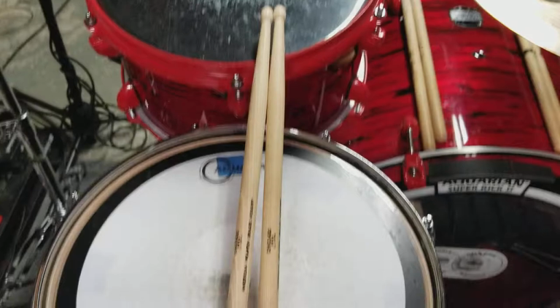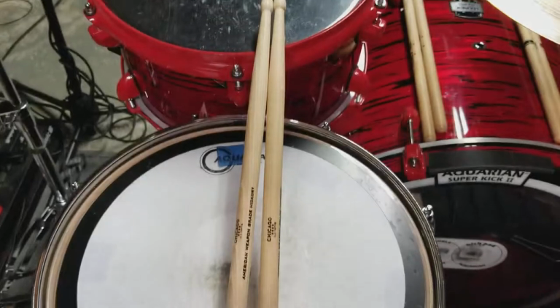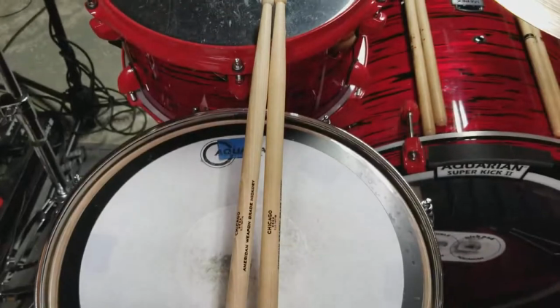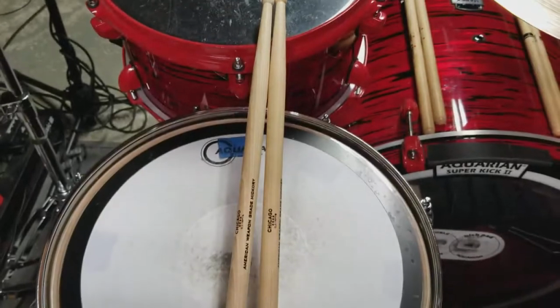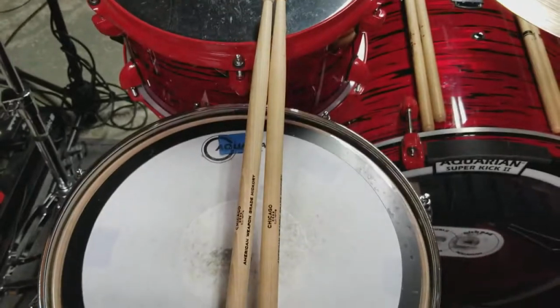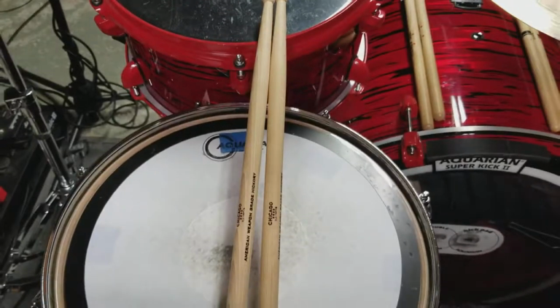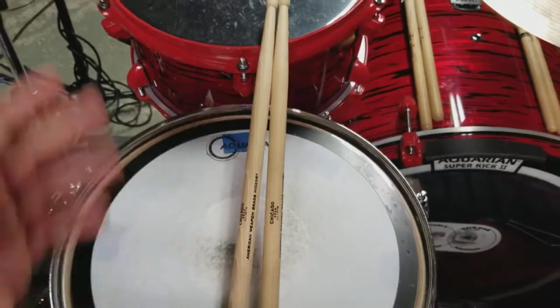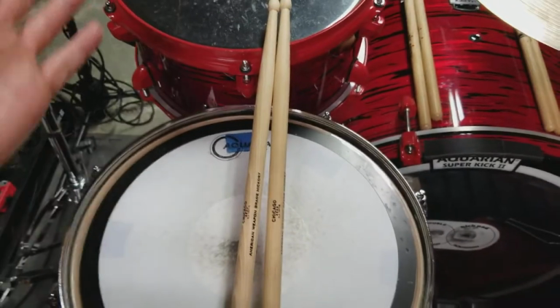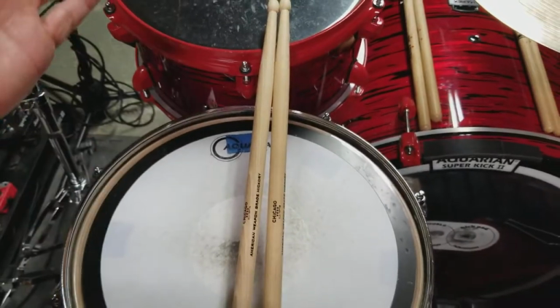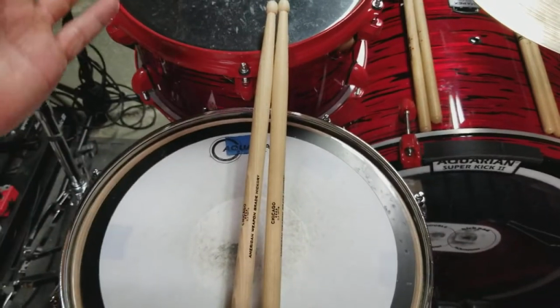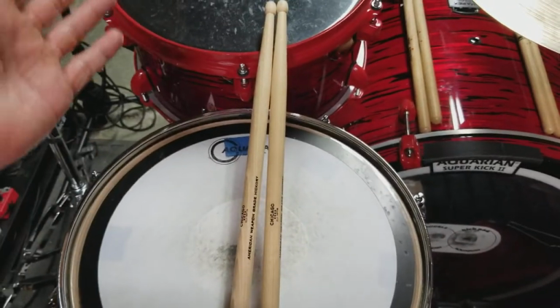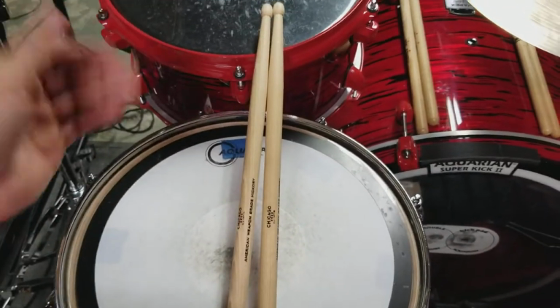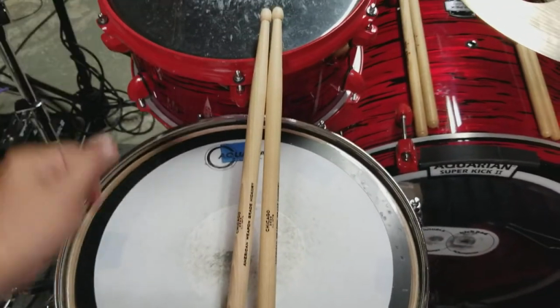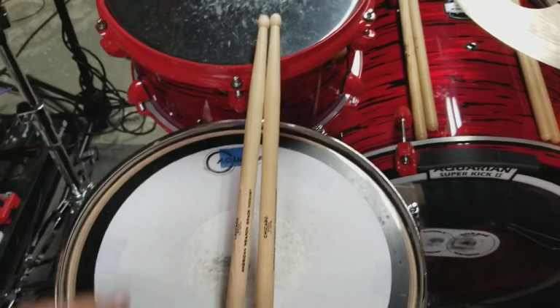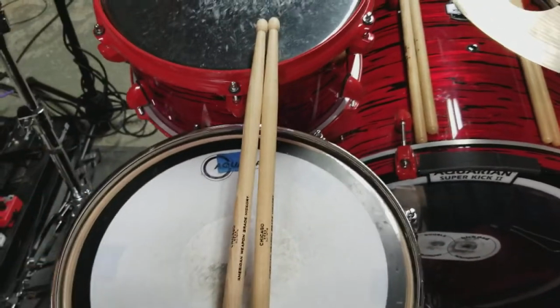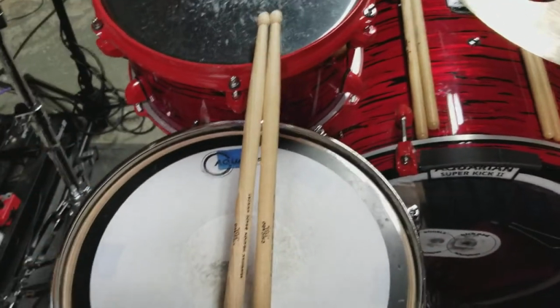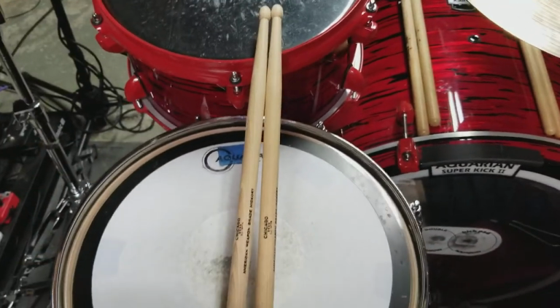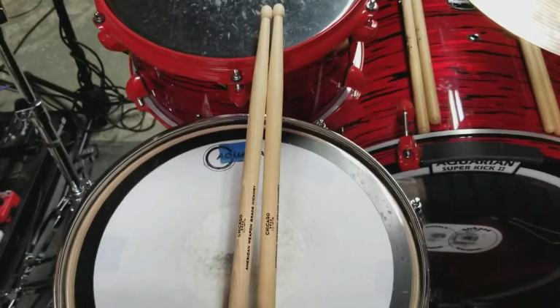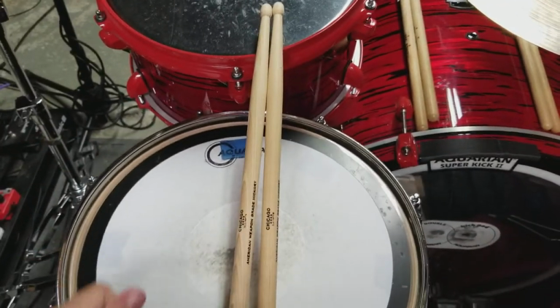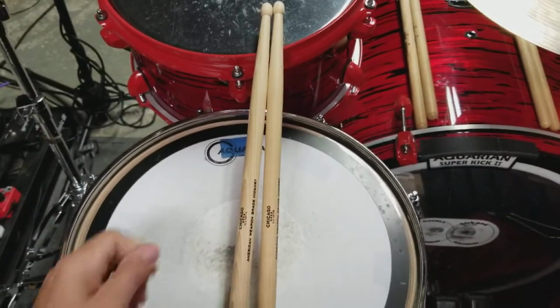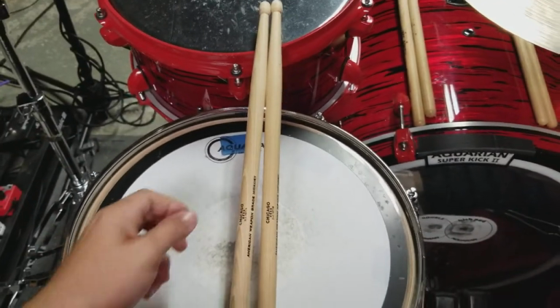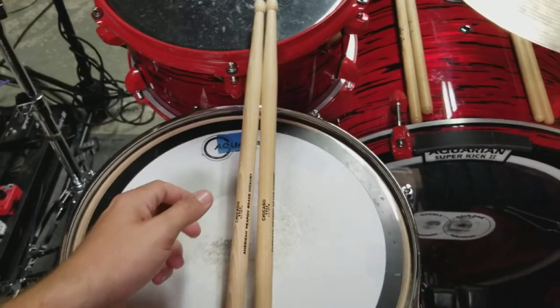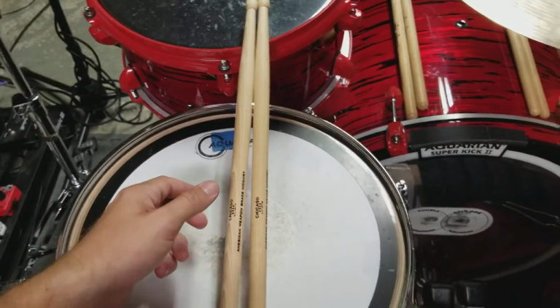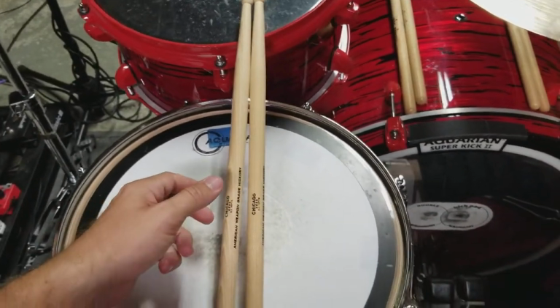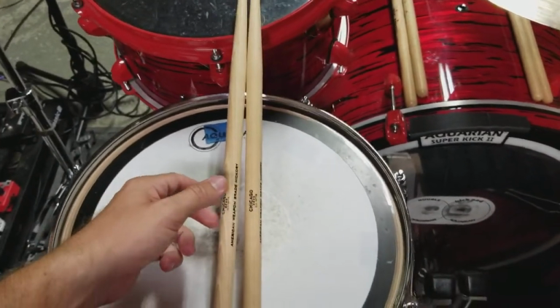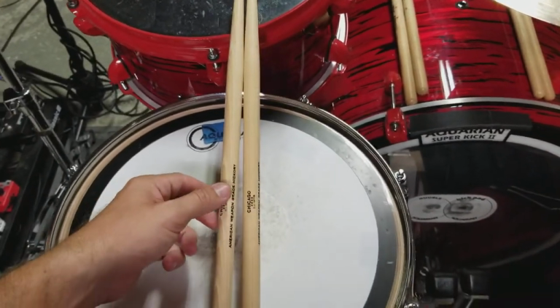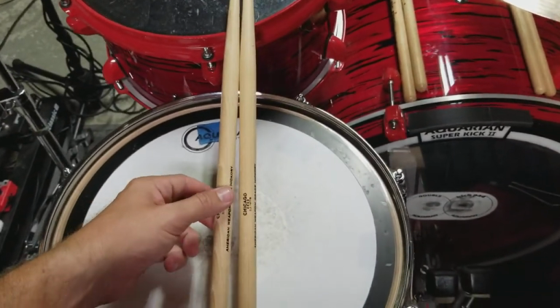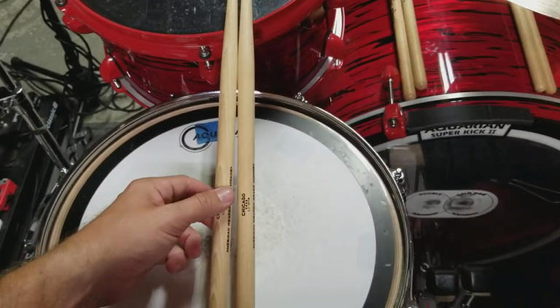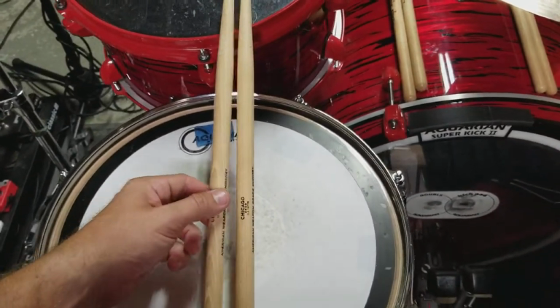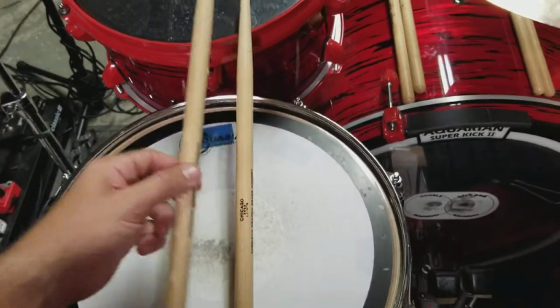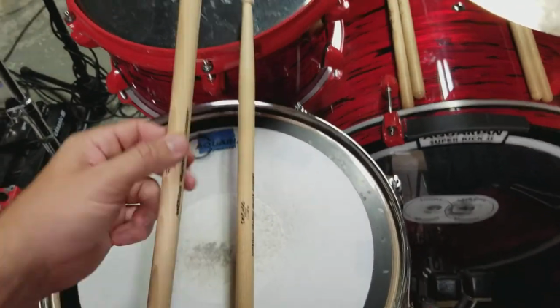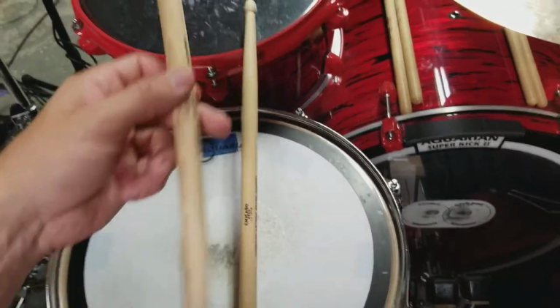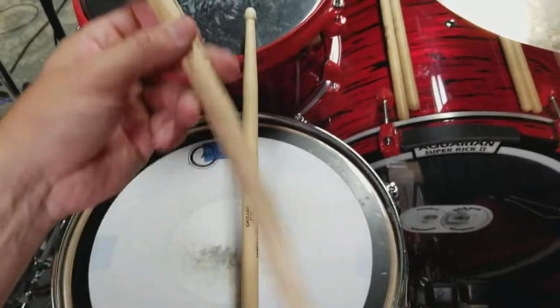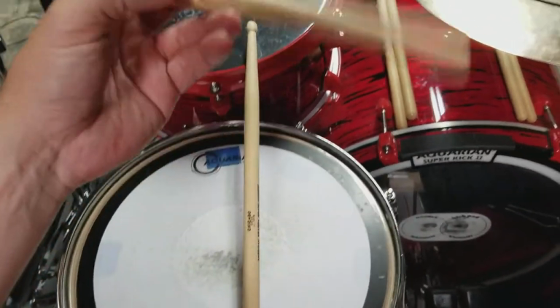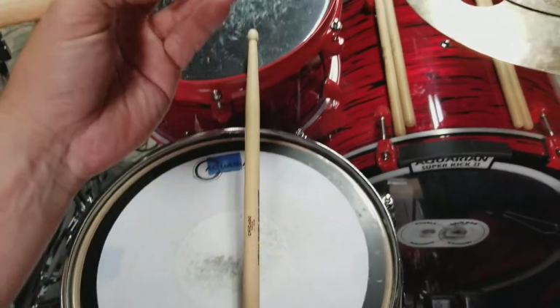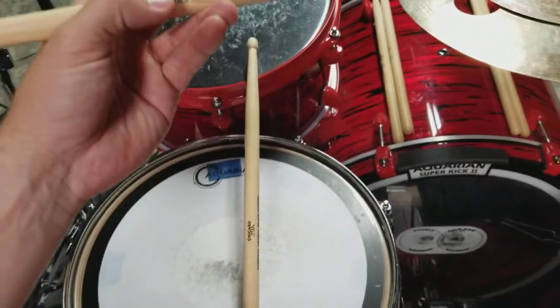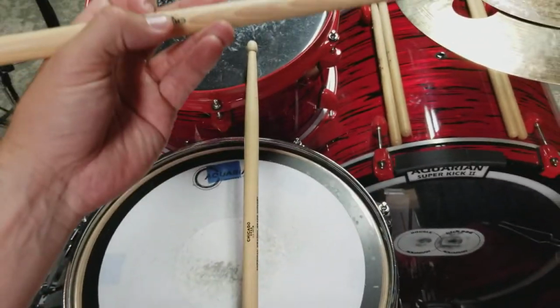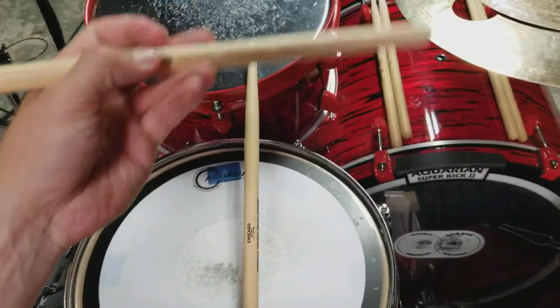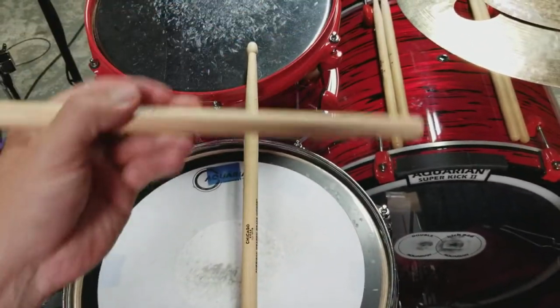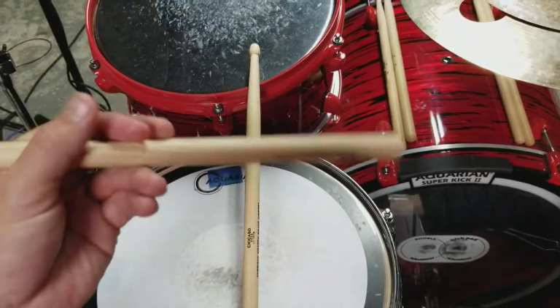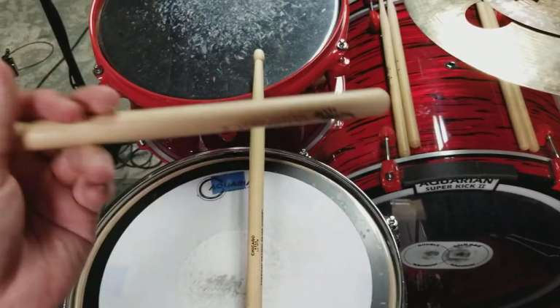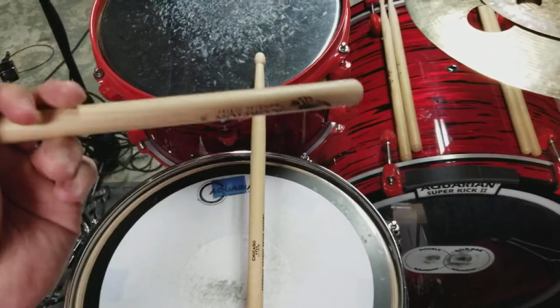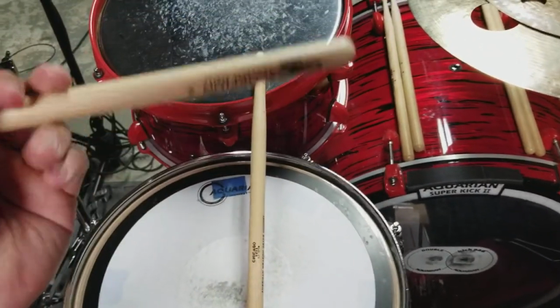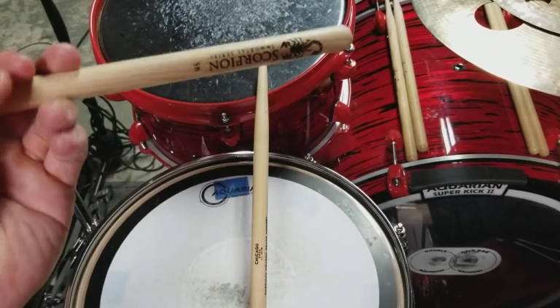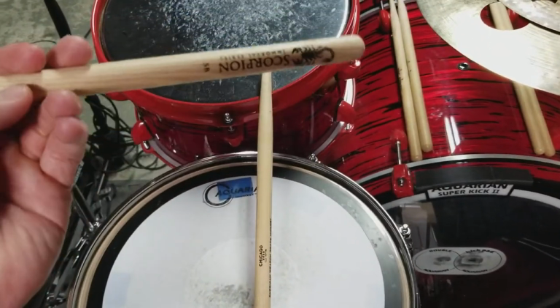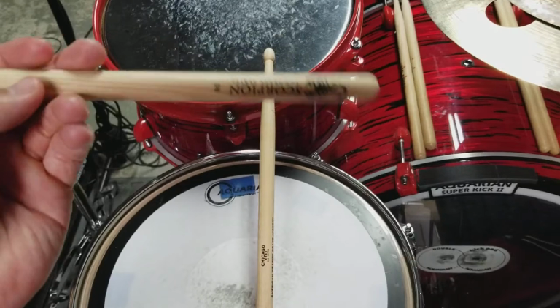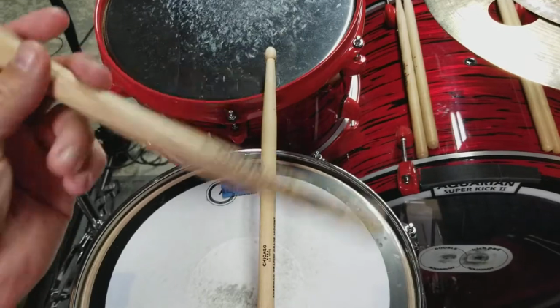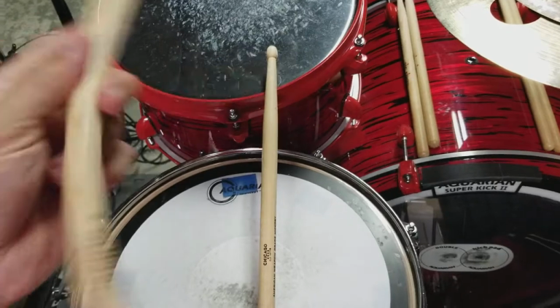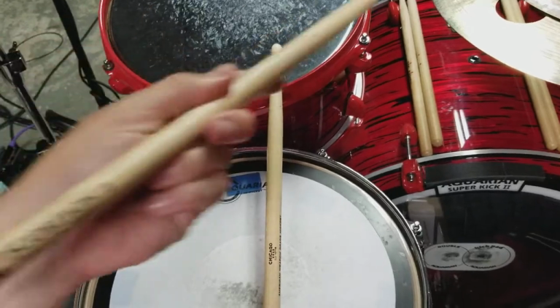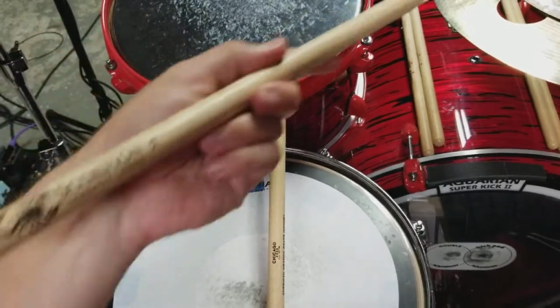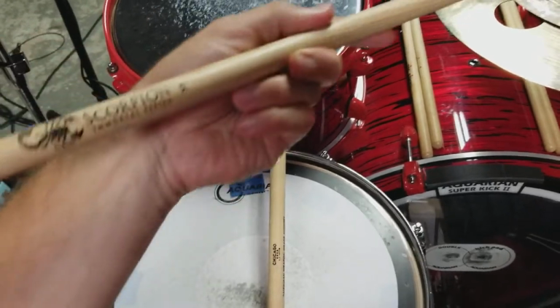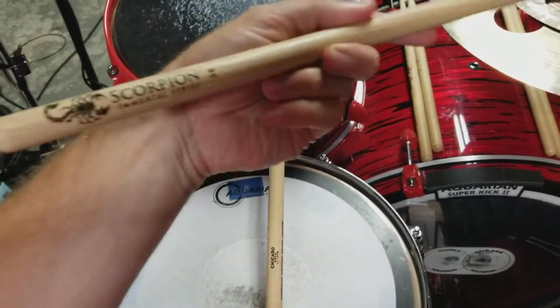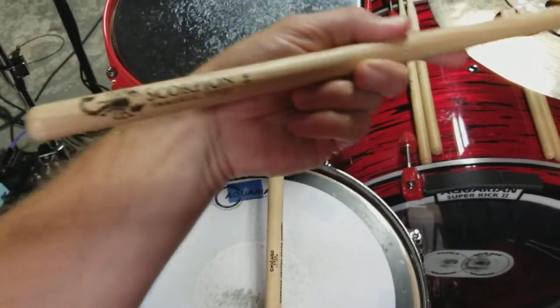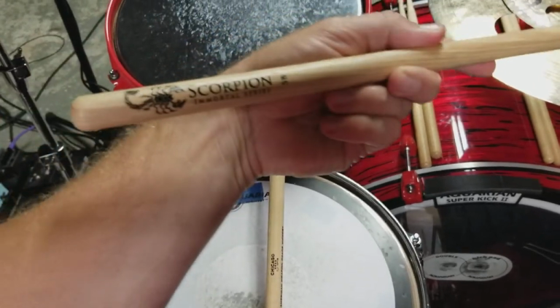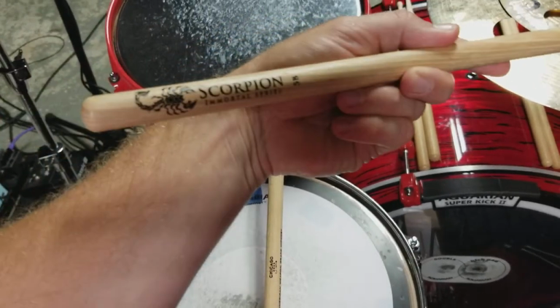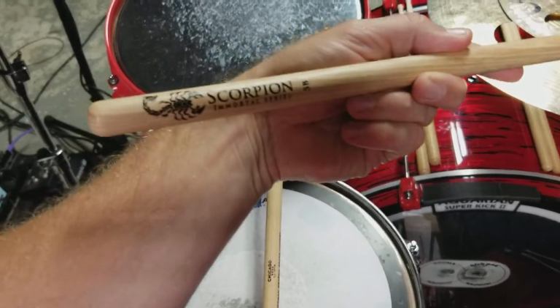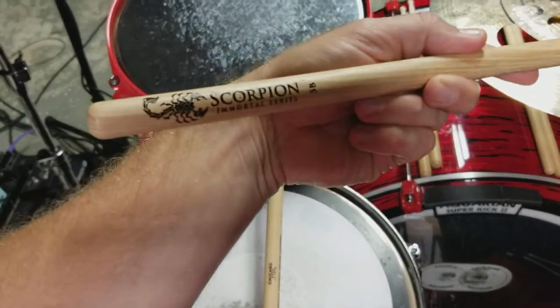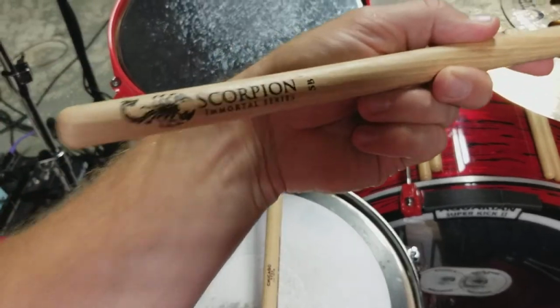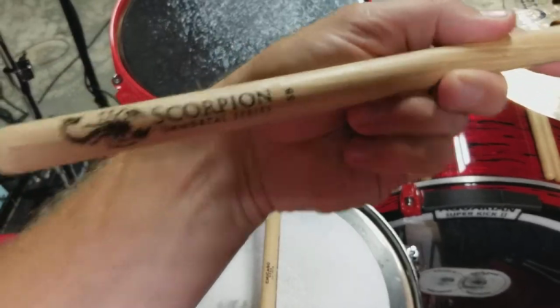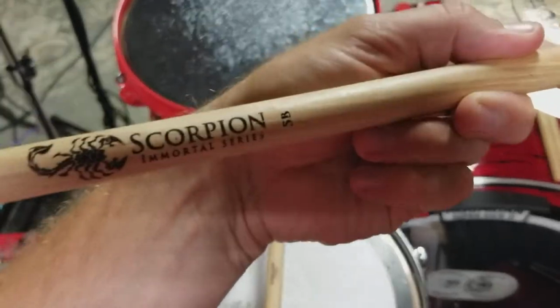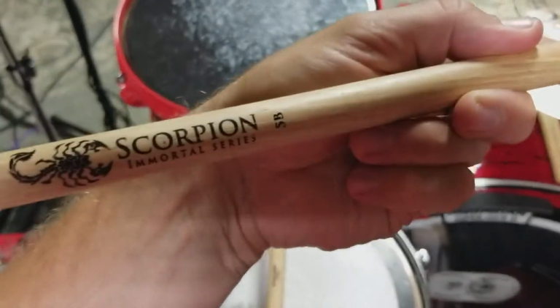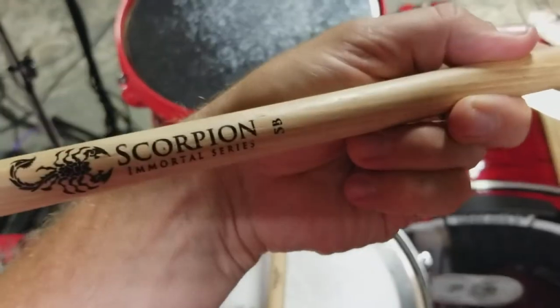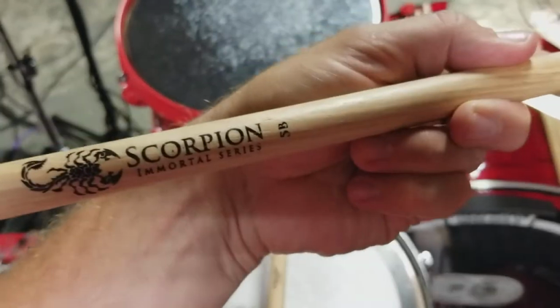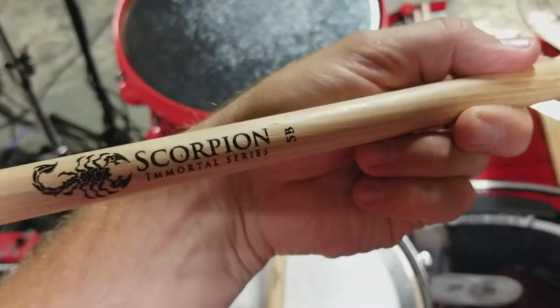Hey fellow drummers, Joe here with another drum product review. Today I am looking at these Scorpion Percussion Drum Sticks.